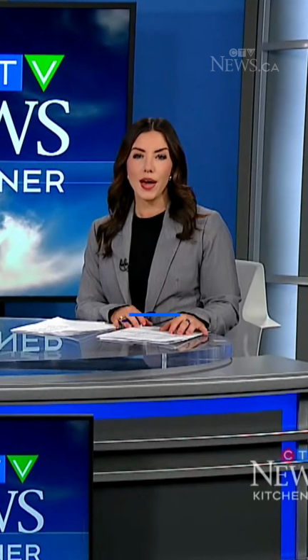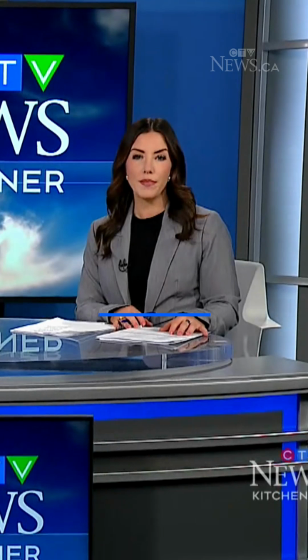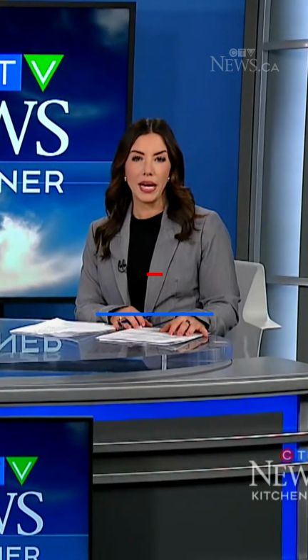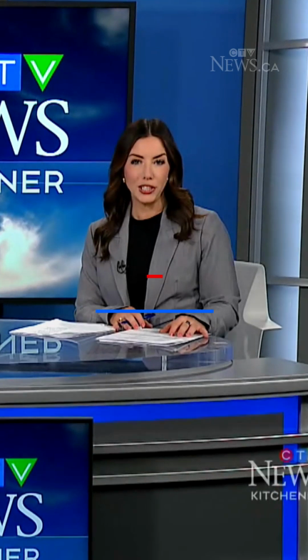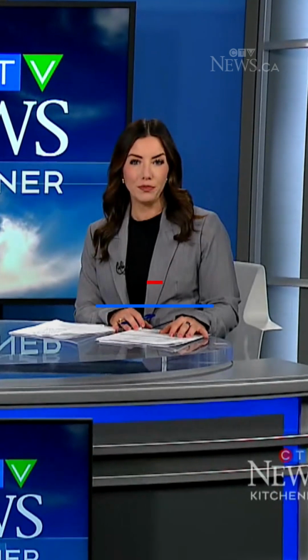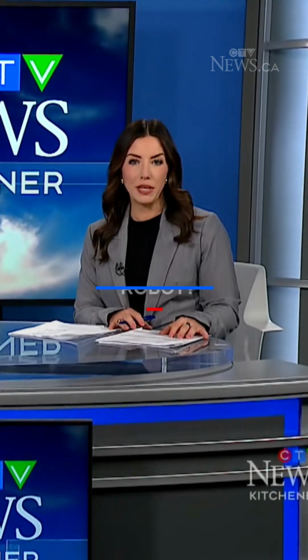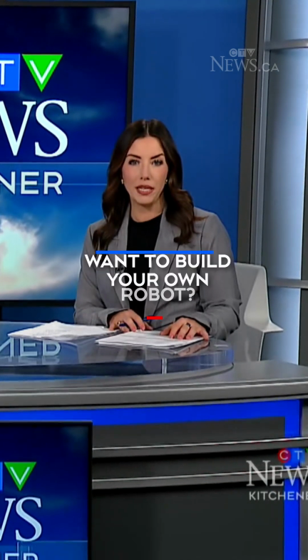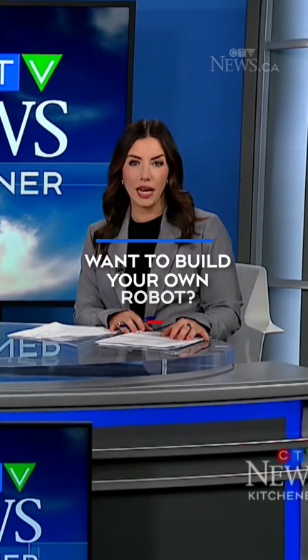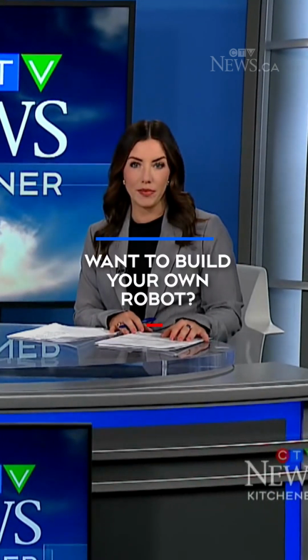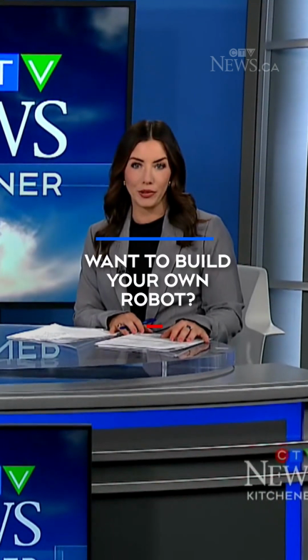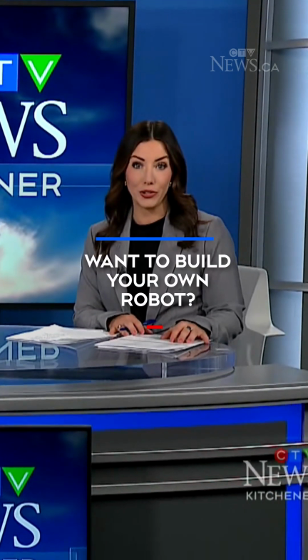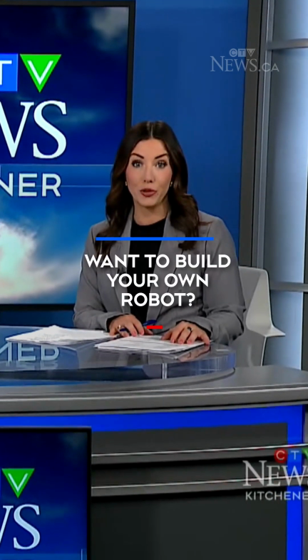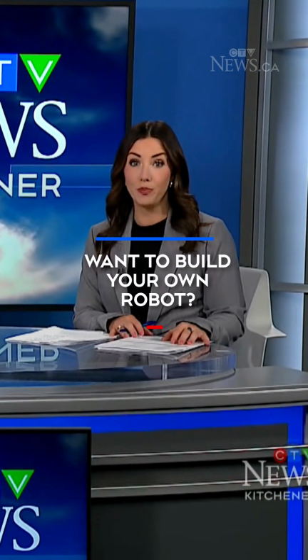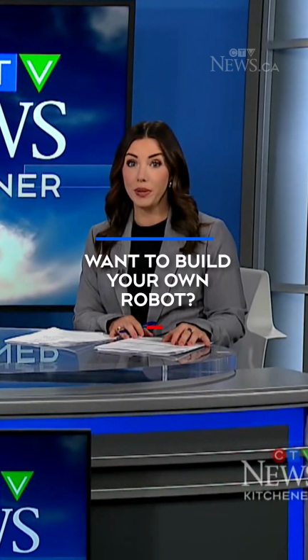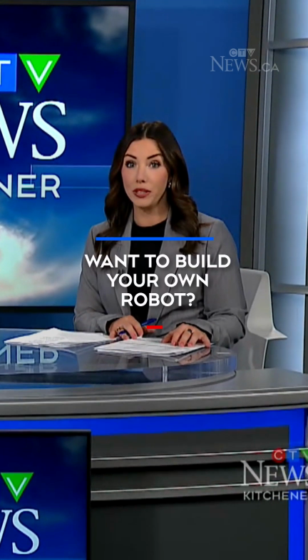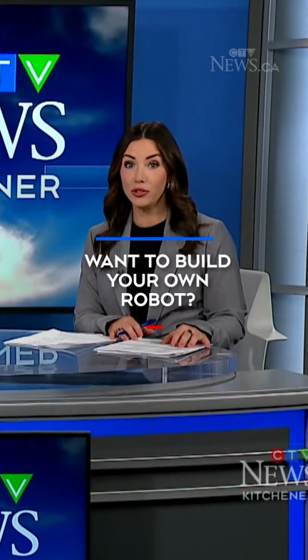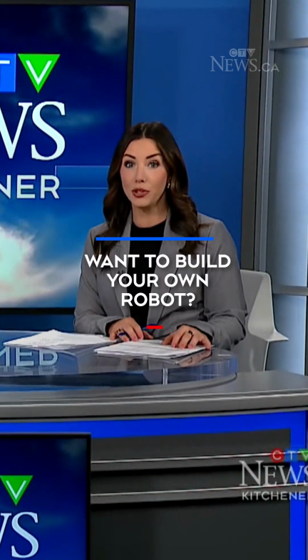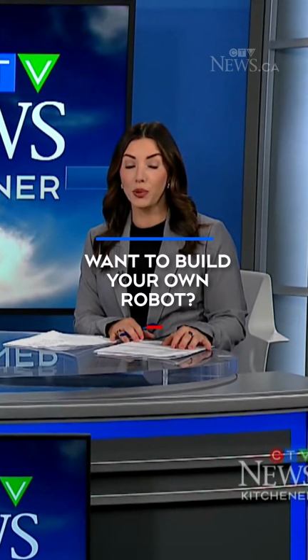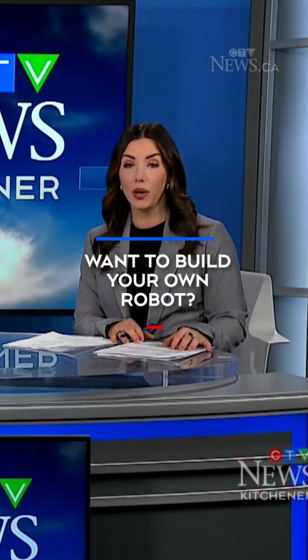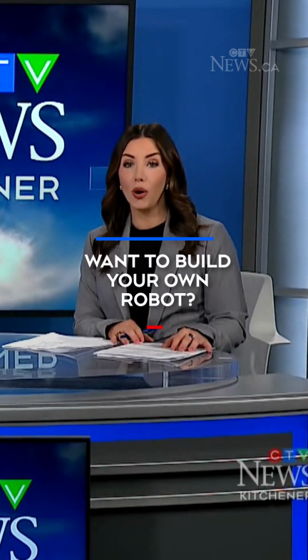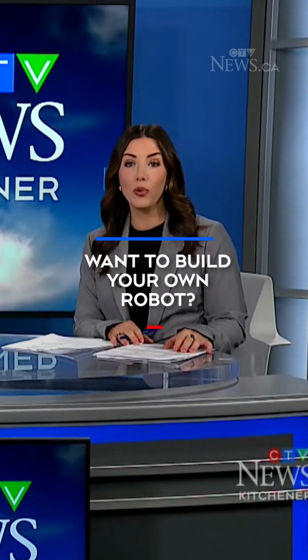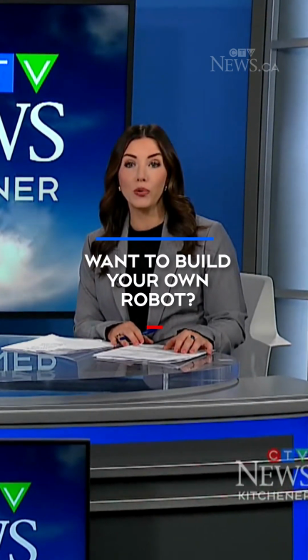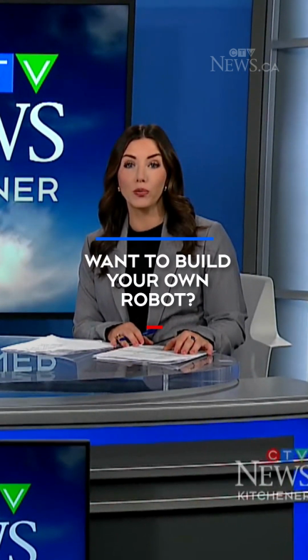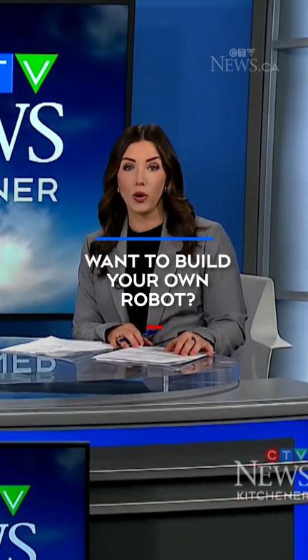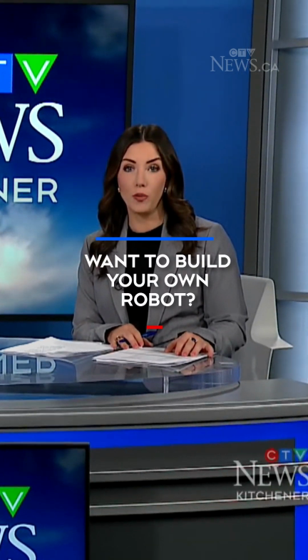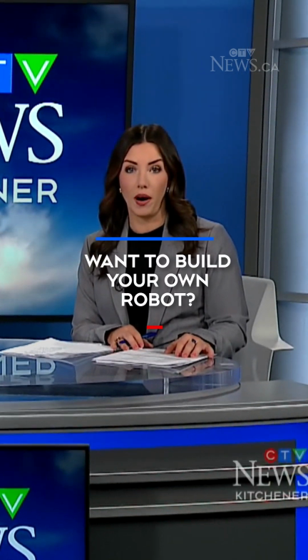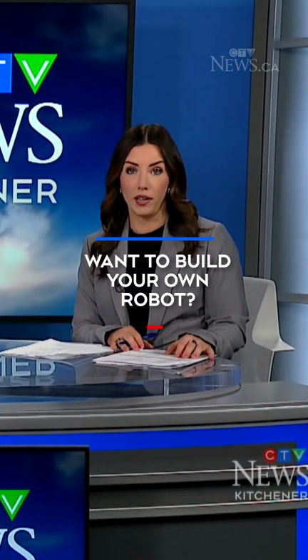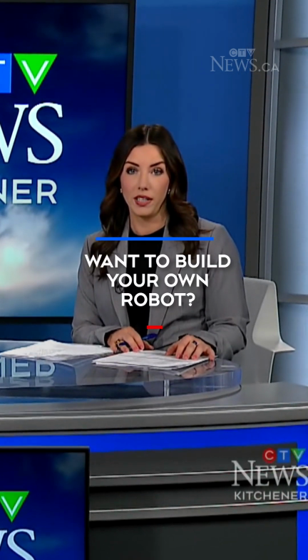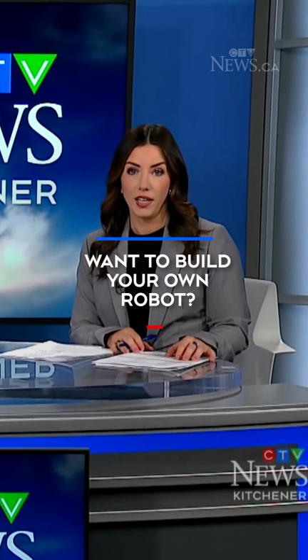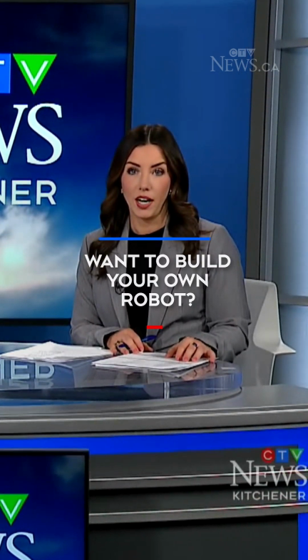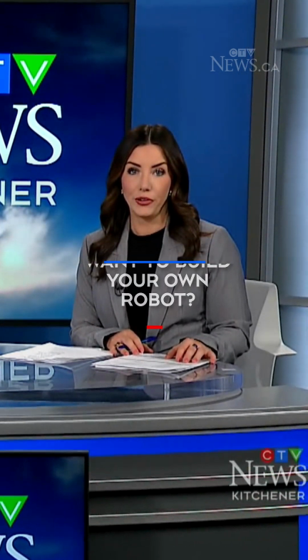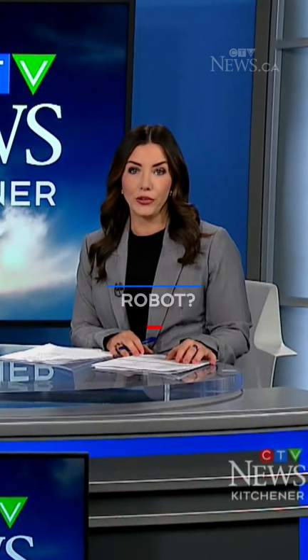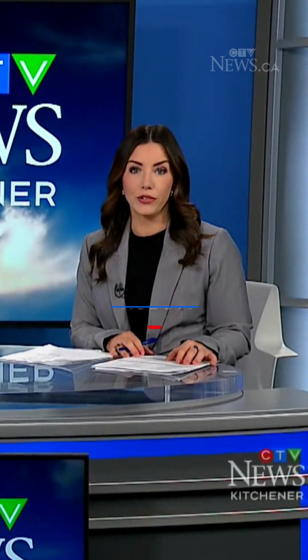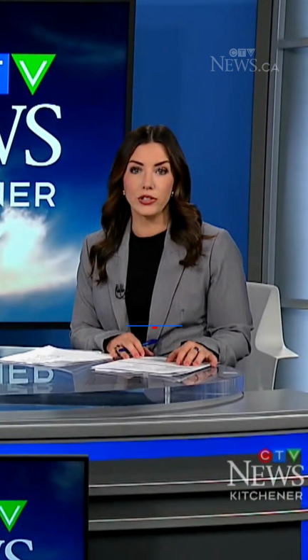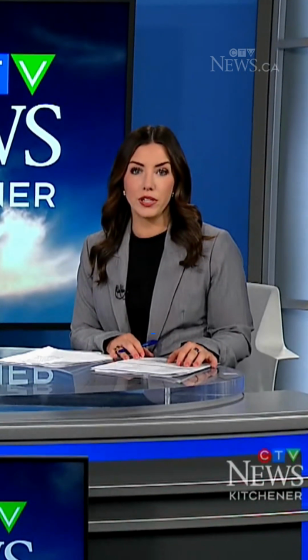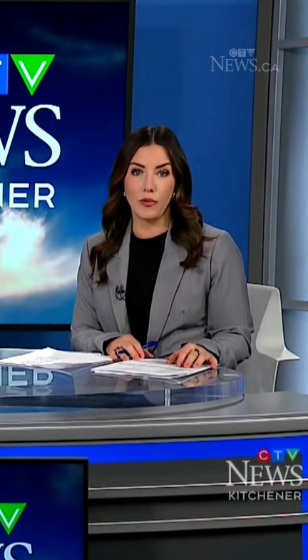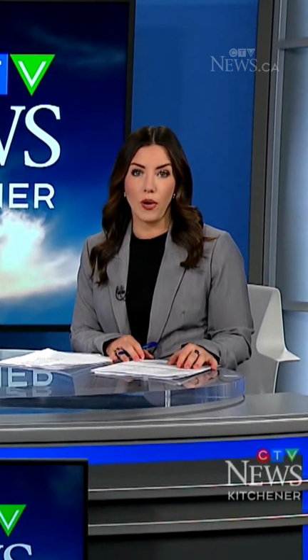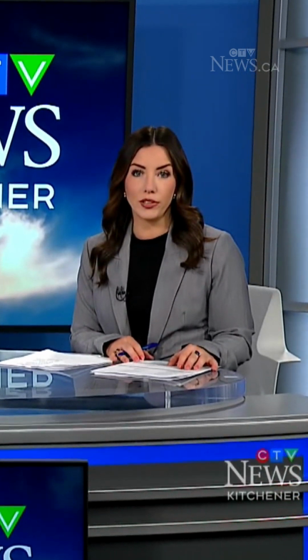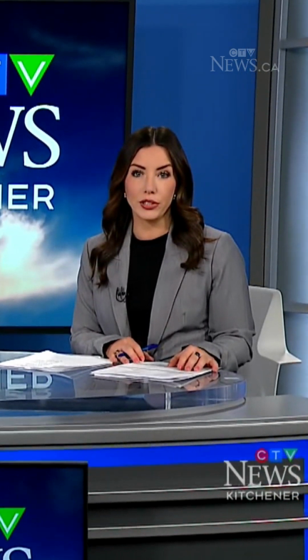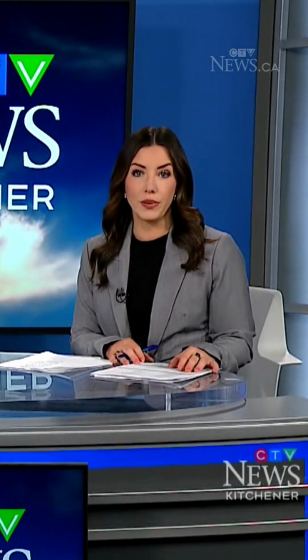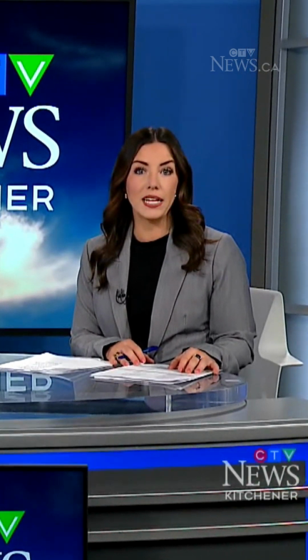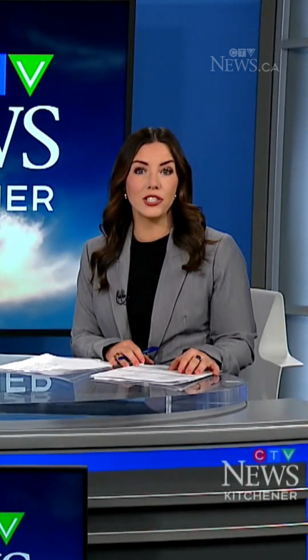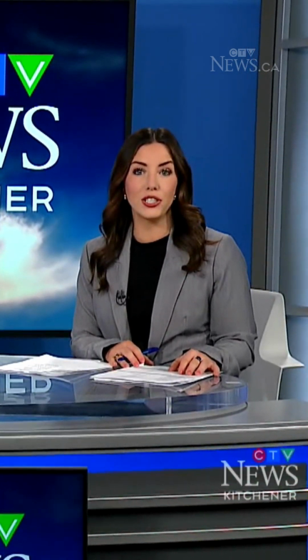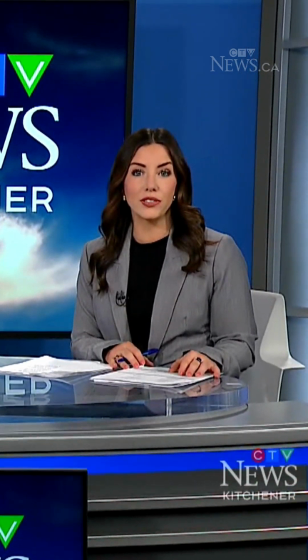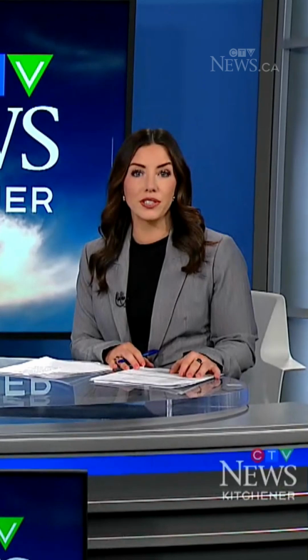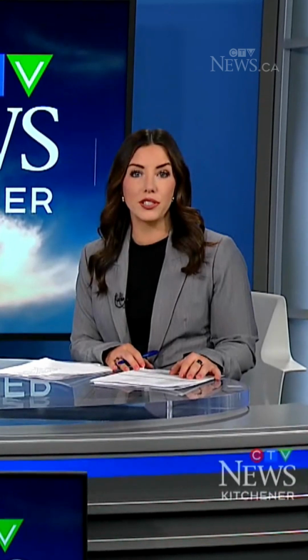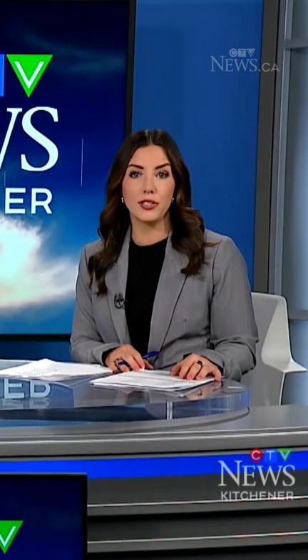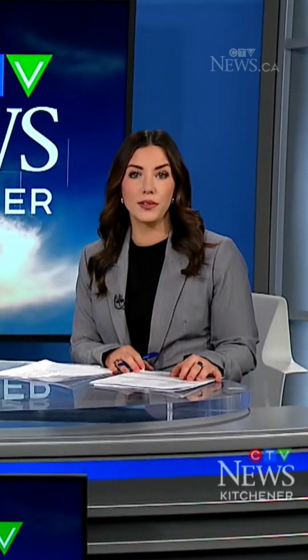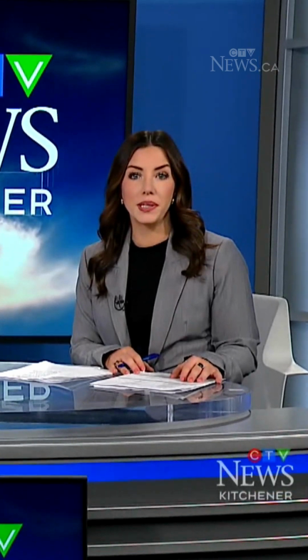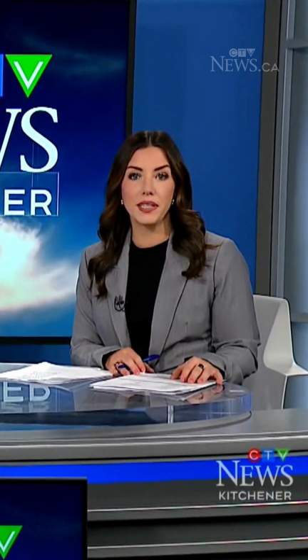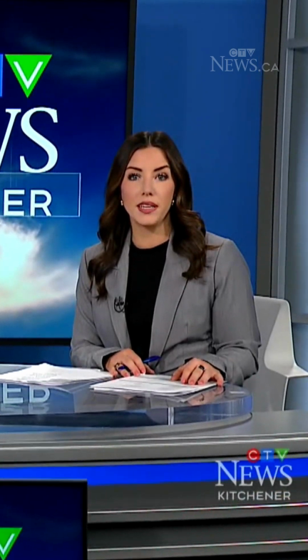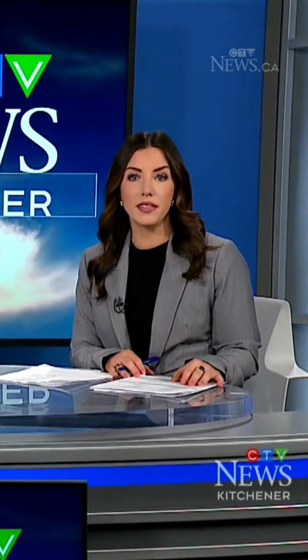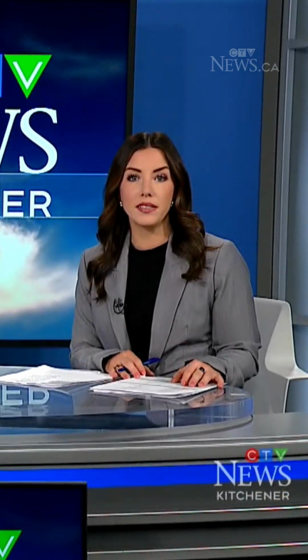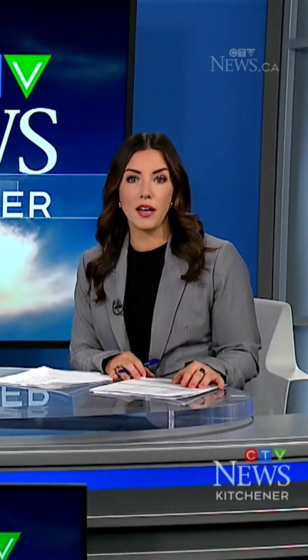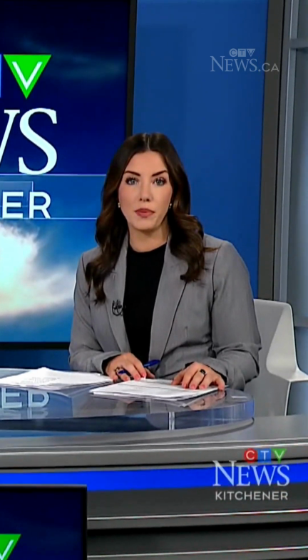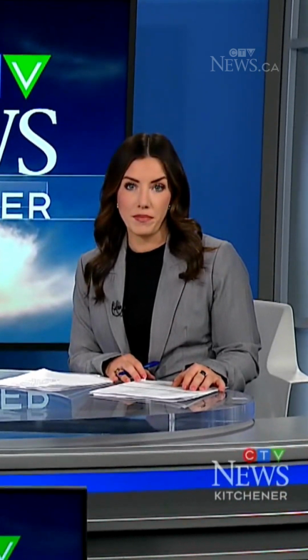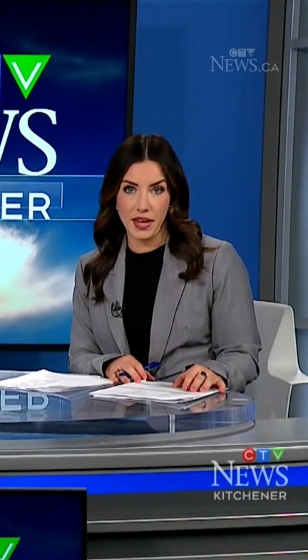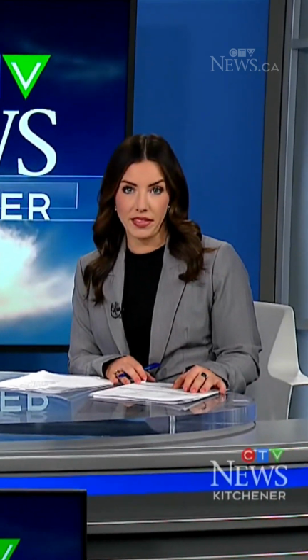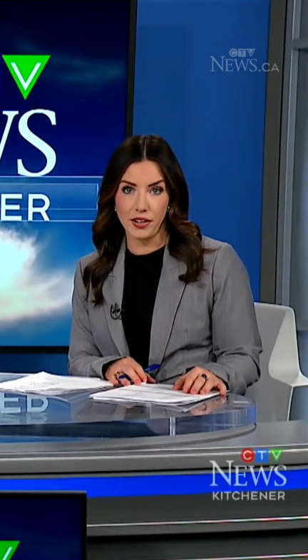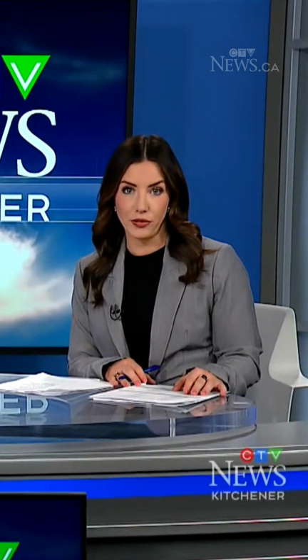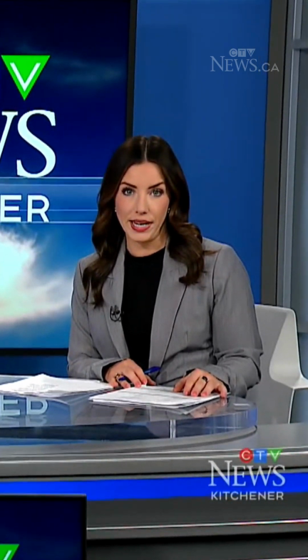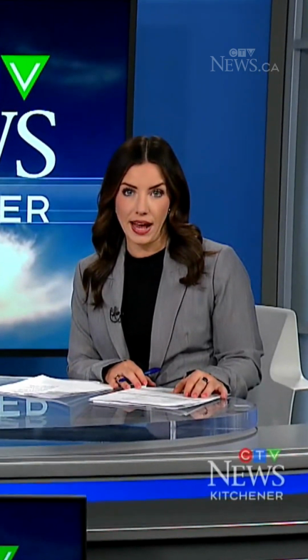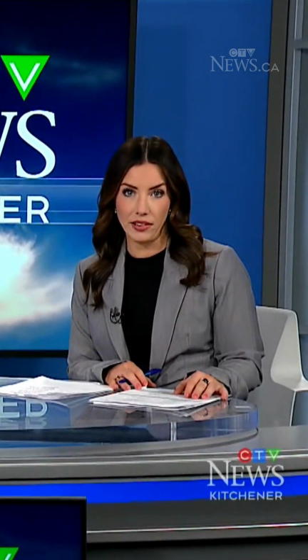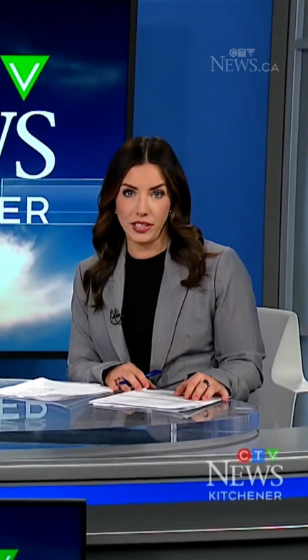Imagine being able to build your own robot. A University of Waterloo engineering student is helping make that a reality.